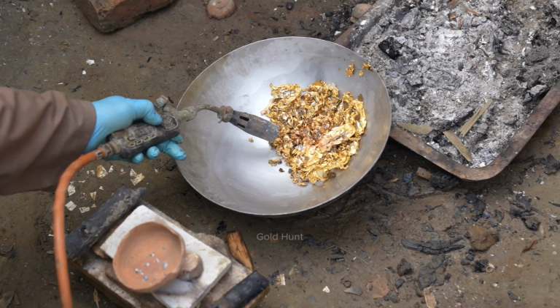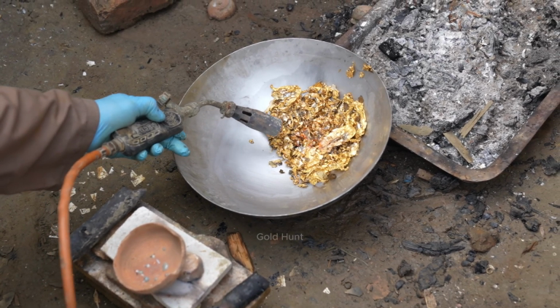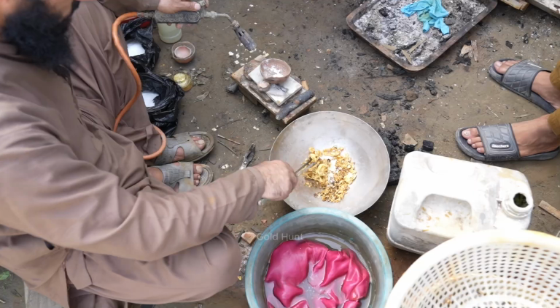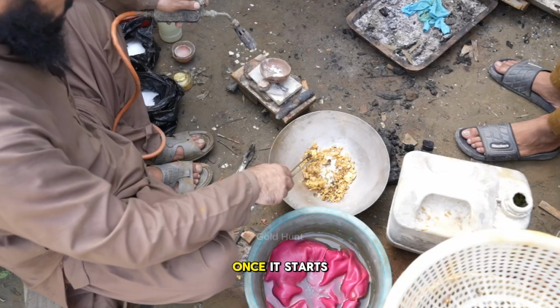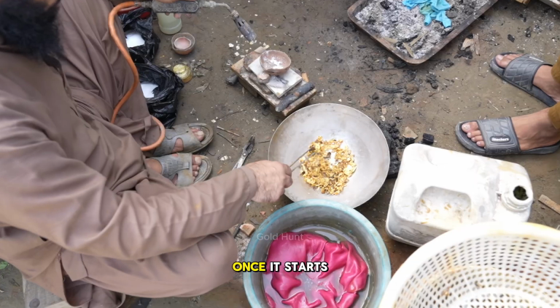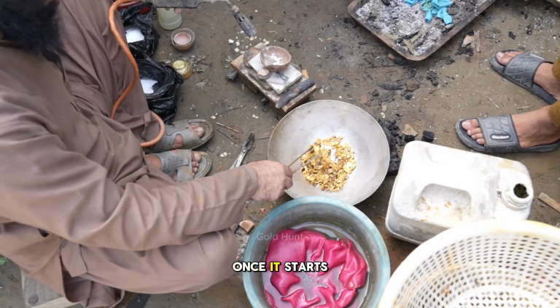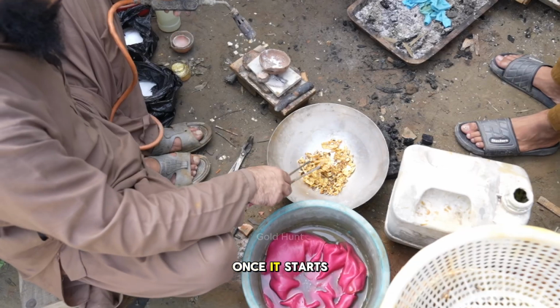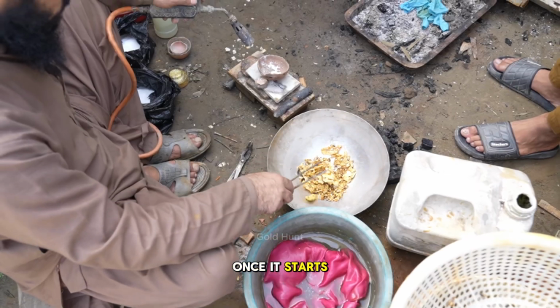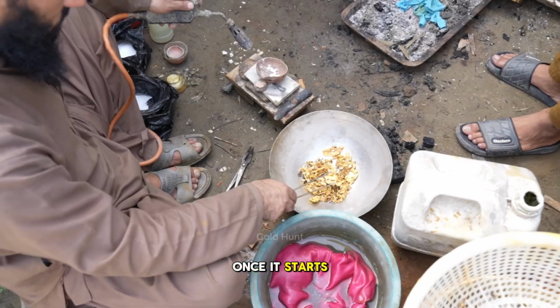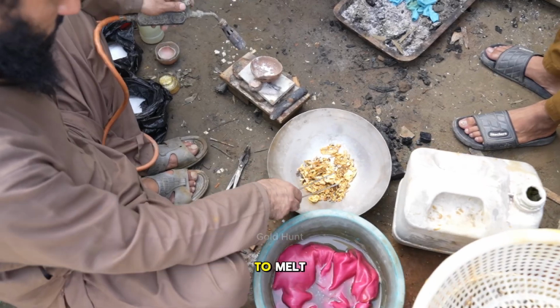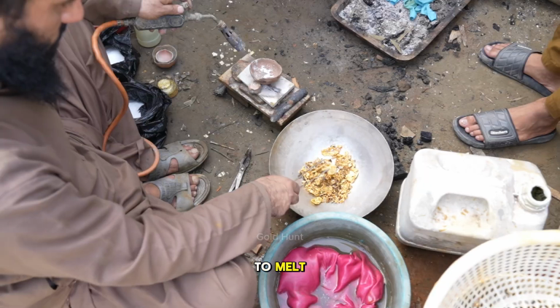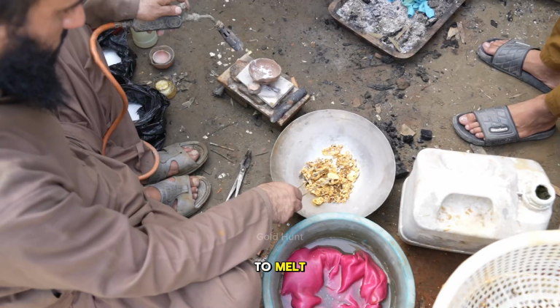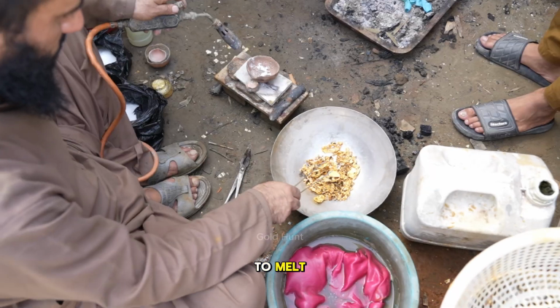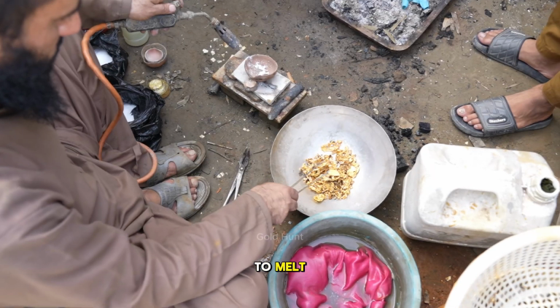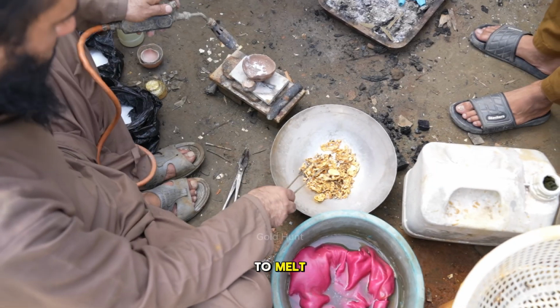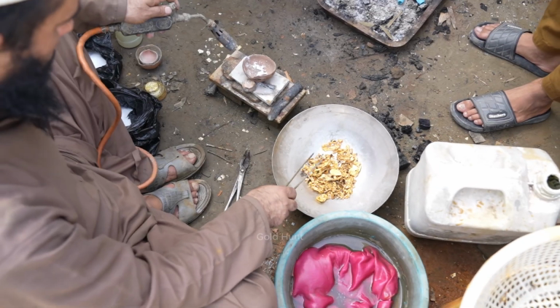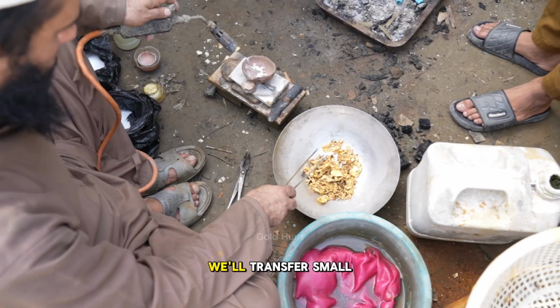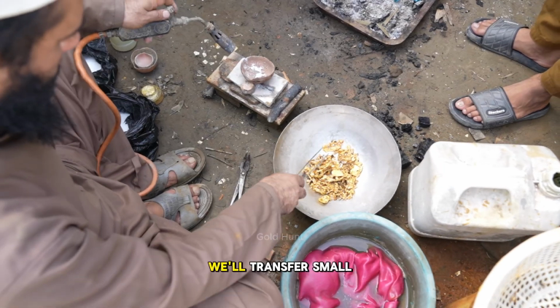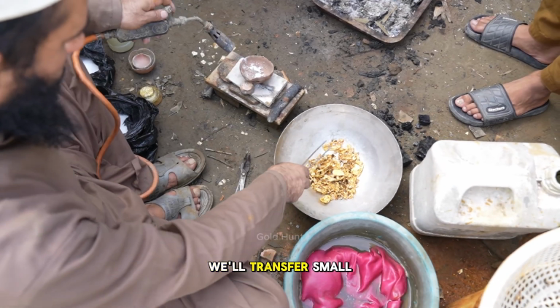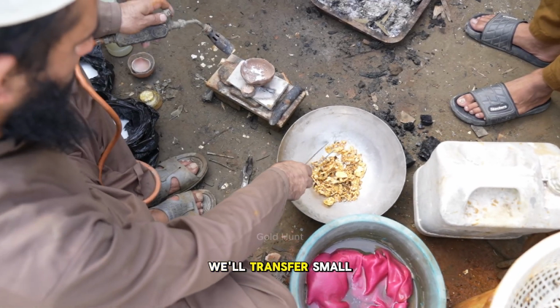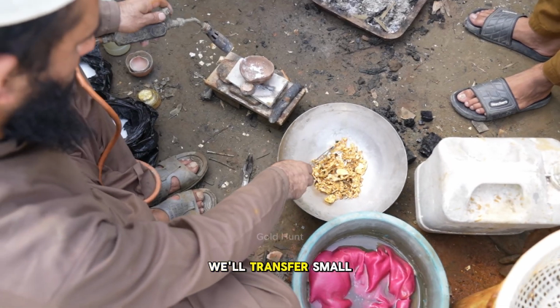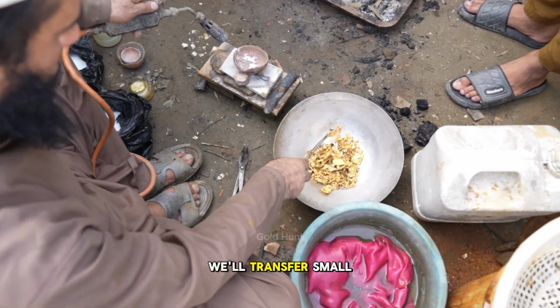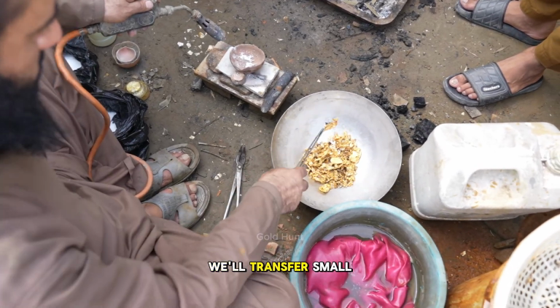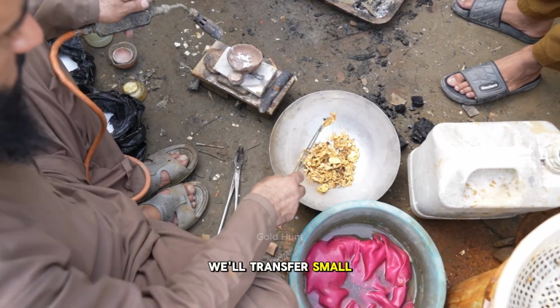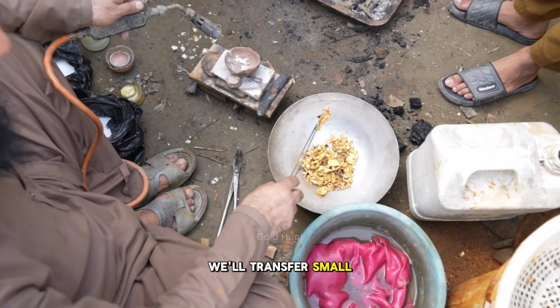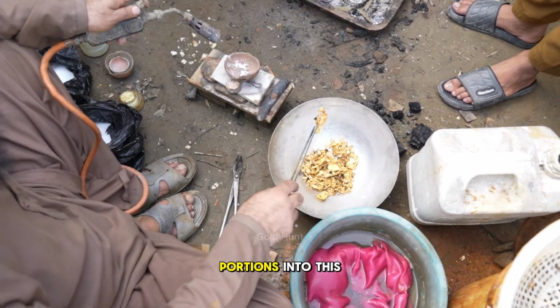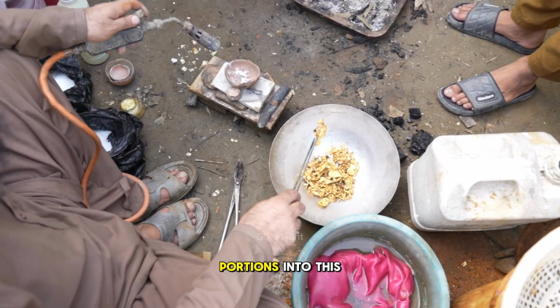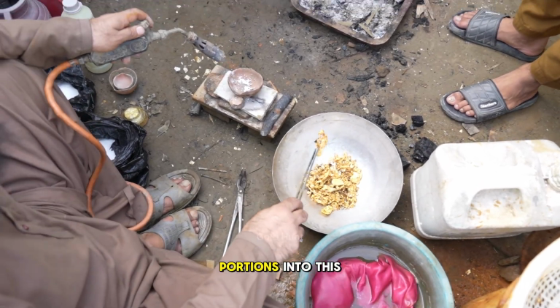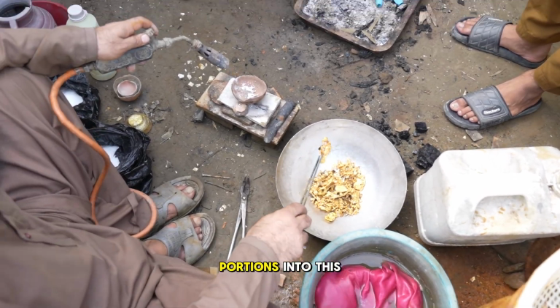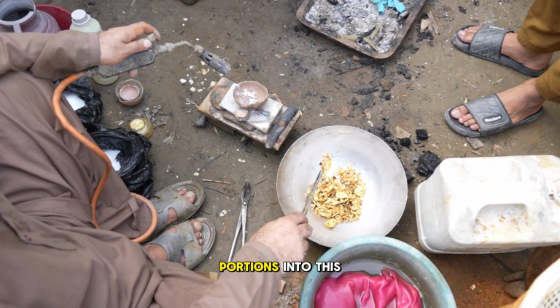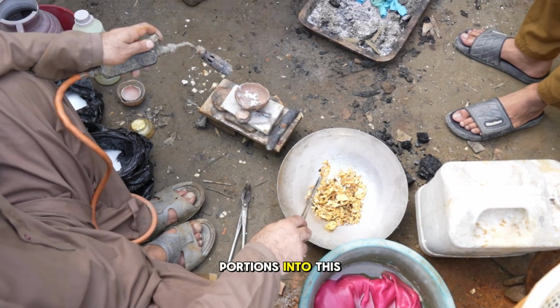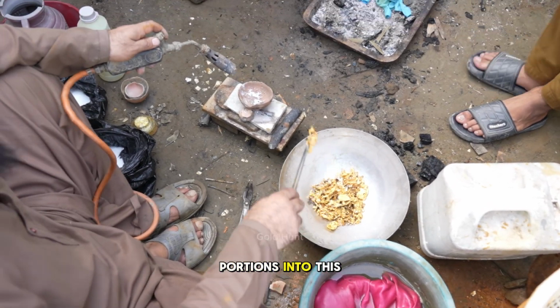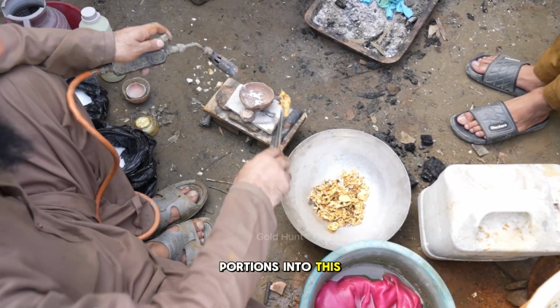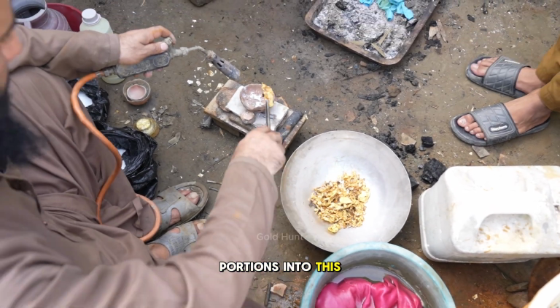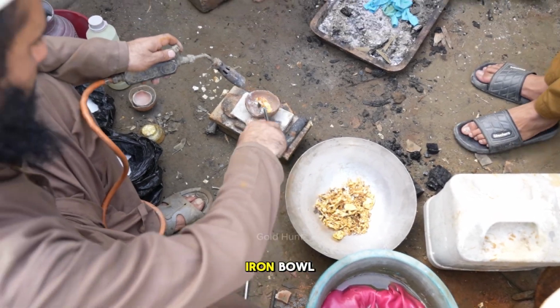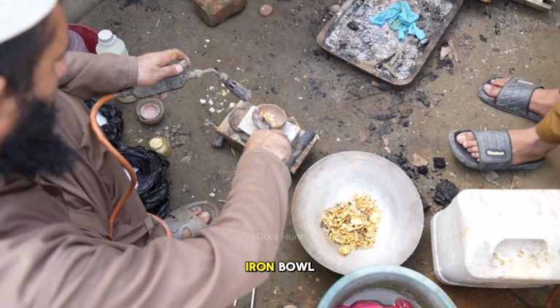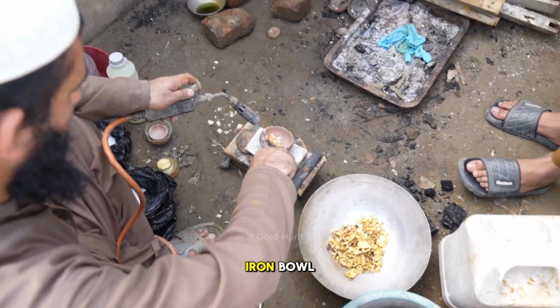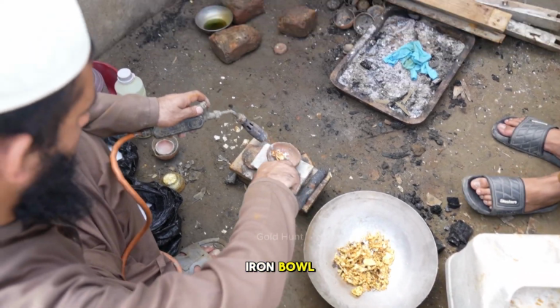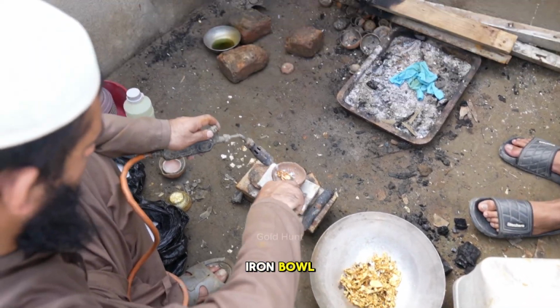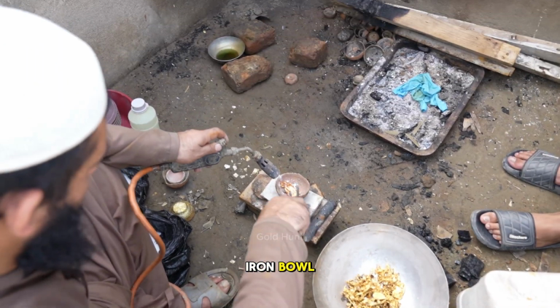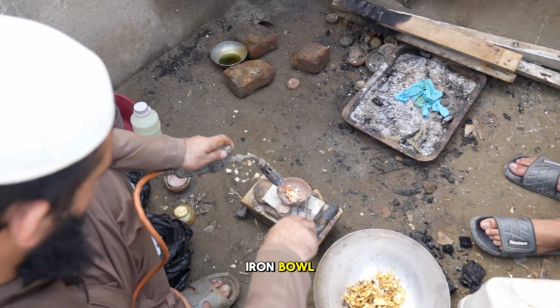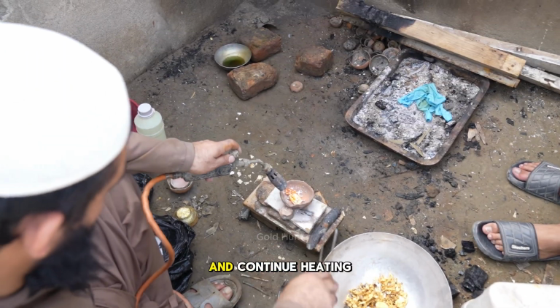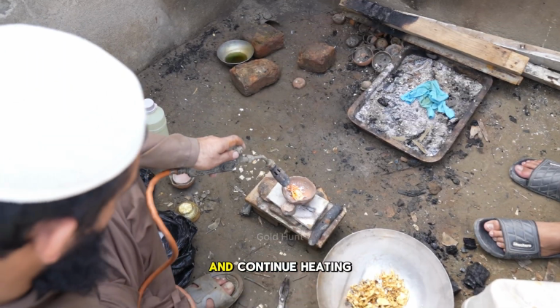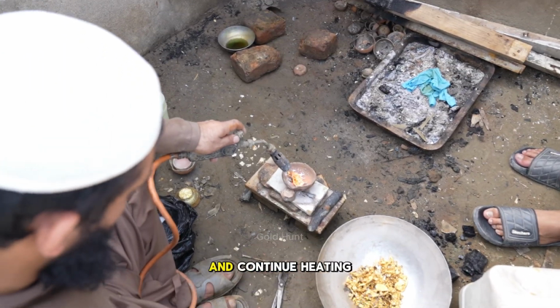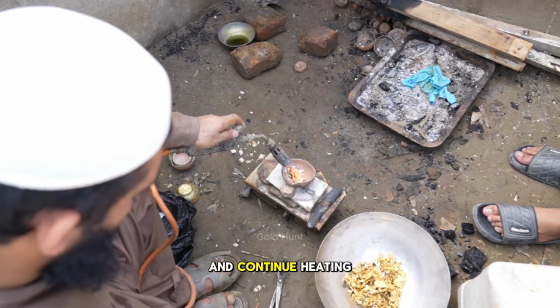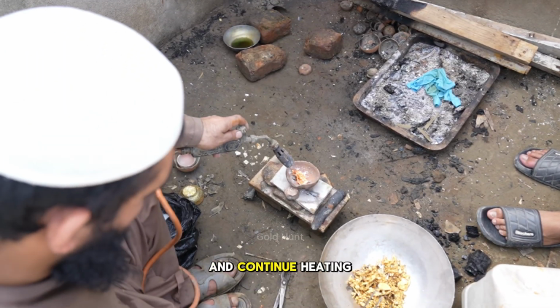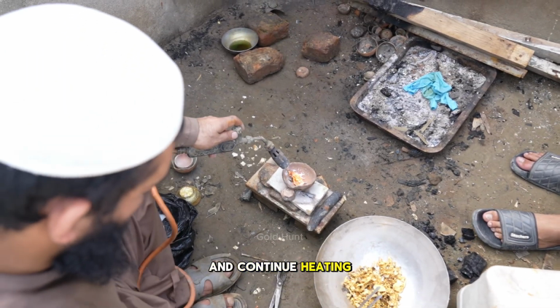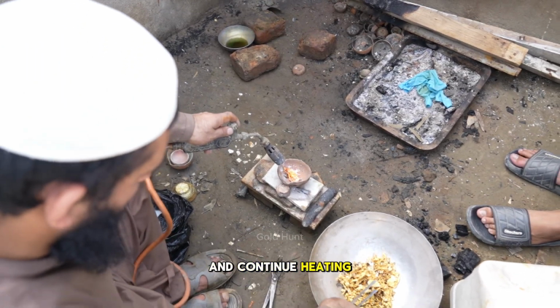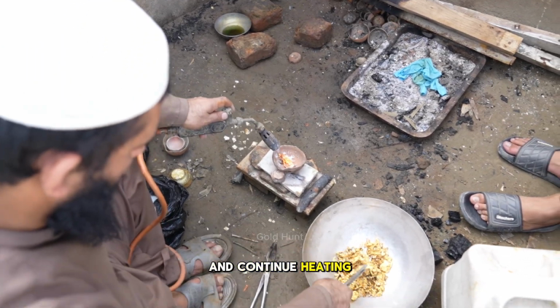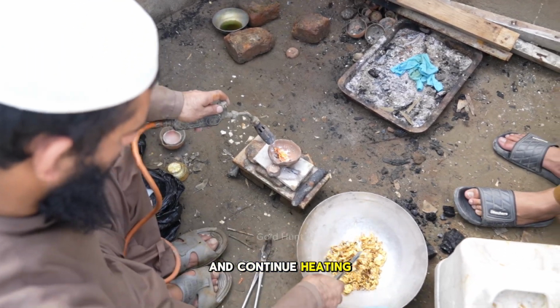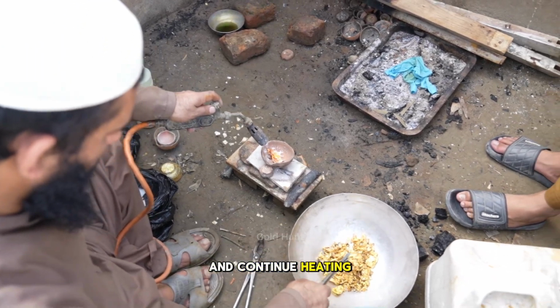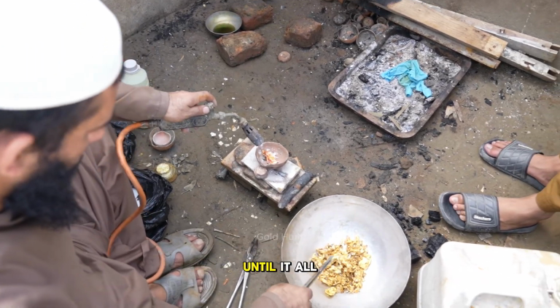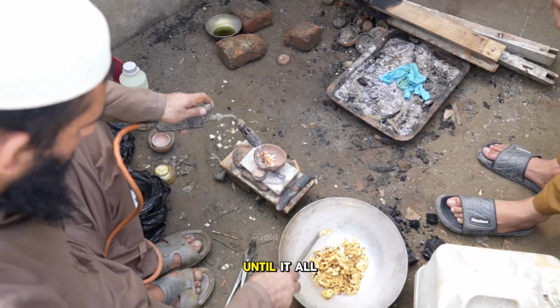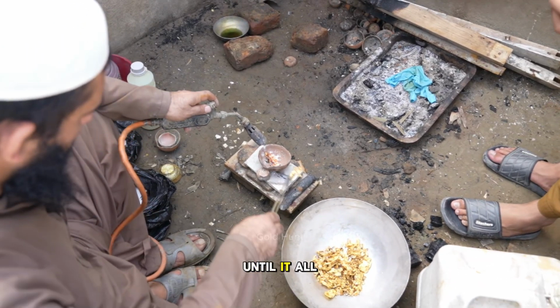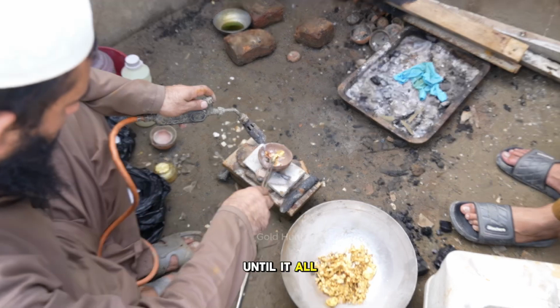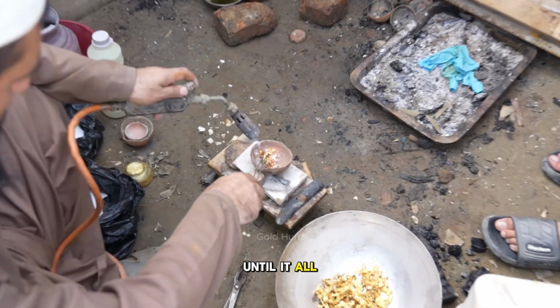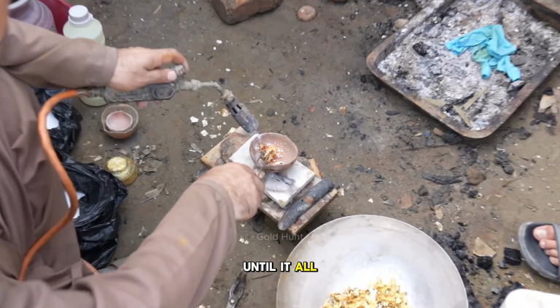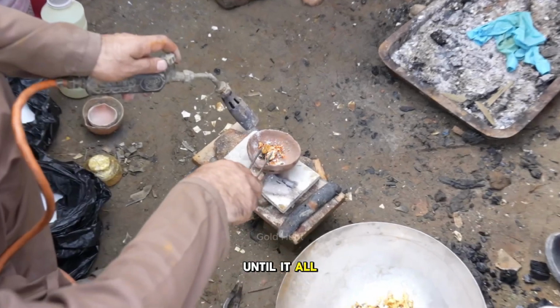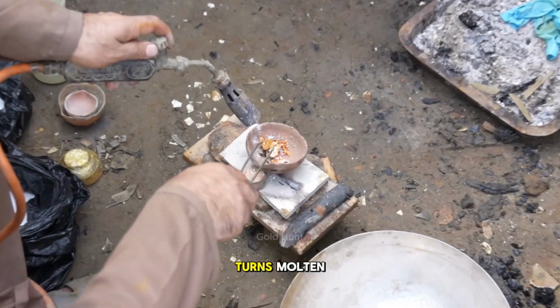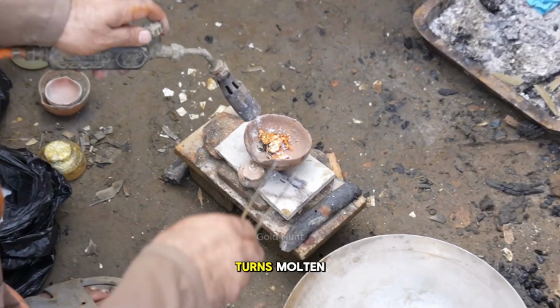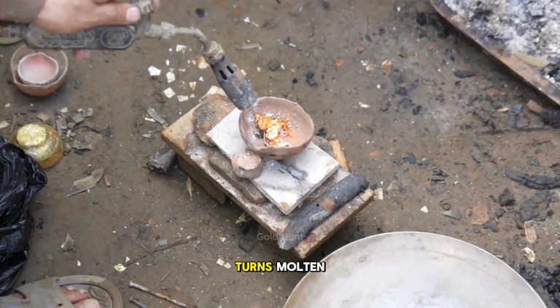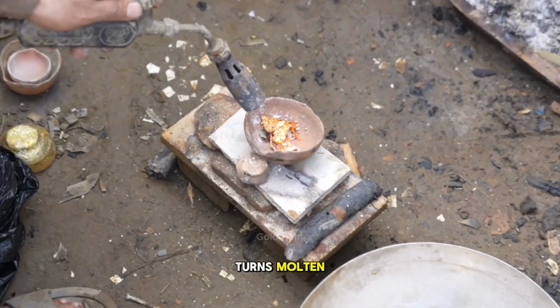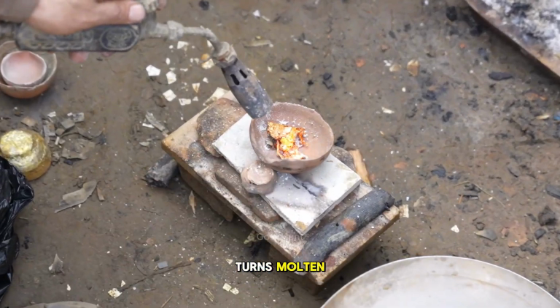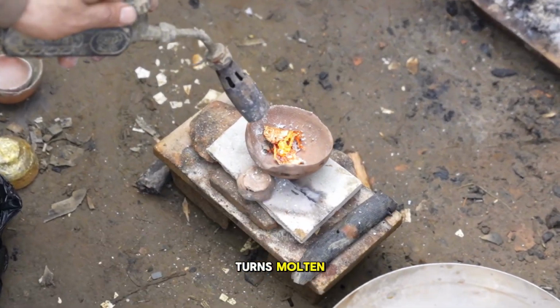Once it starts to melt, we'll transfer small portions into this iron bowl and continue heating until it all turns molten.